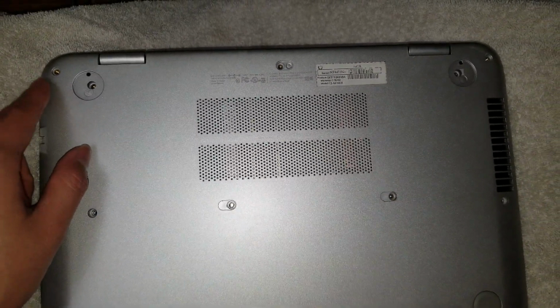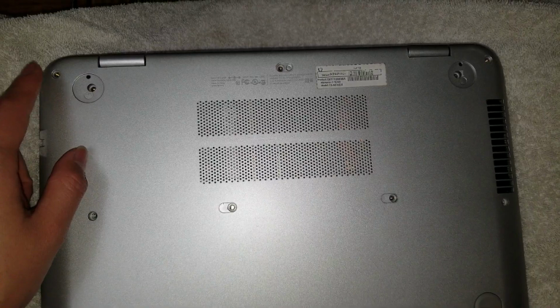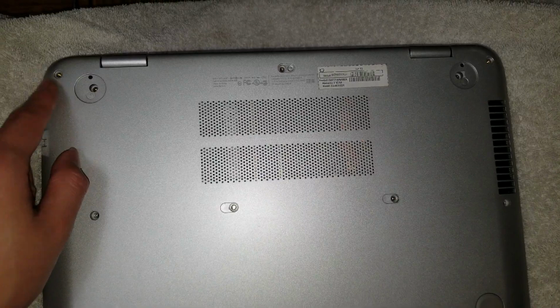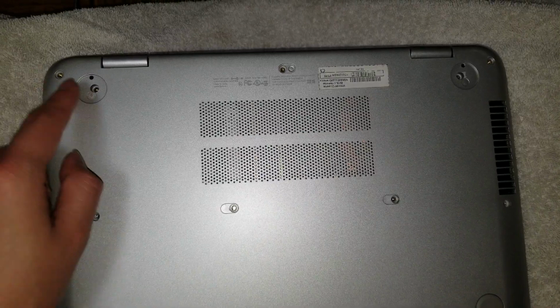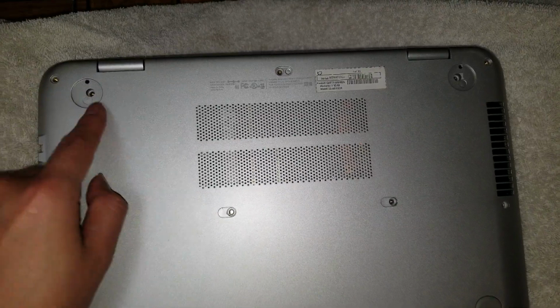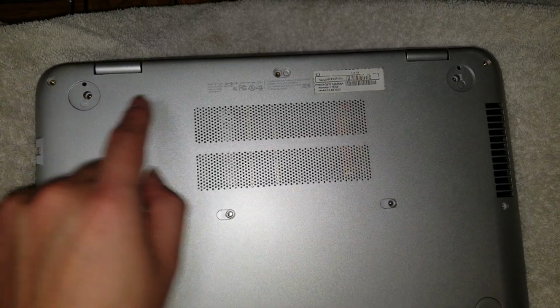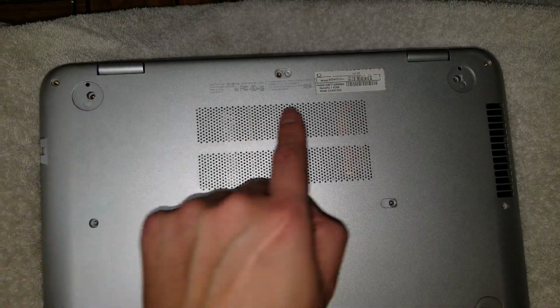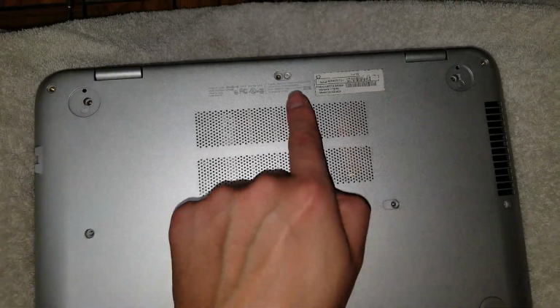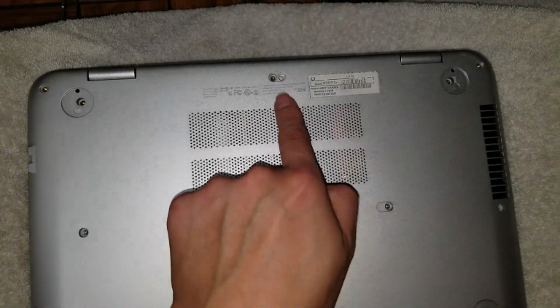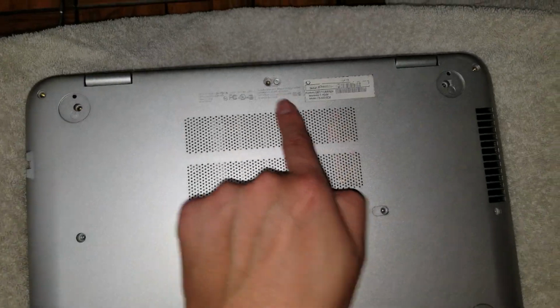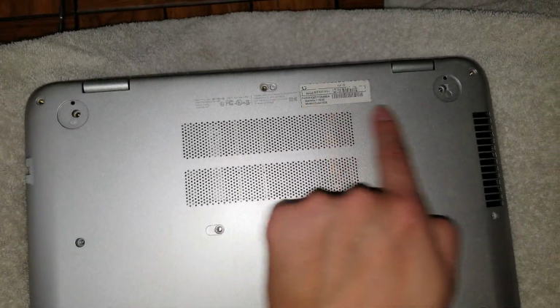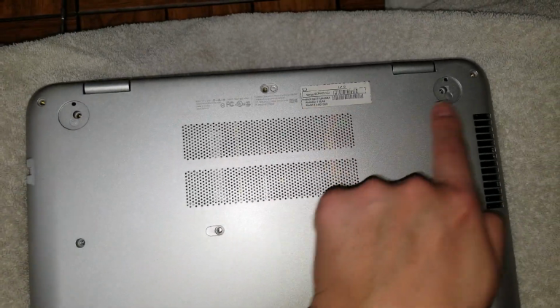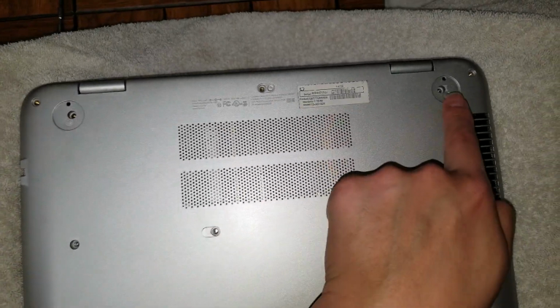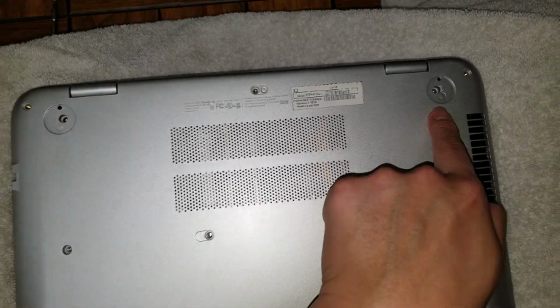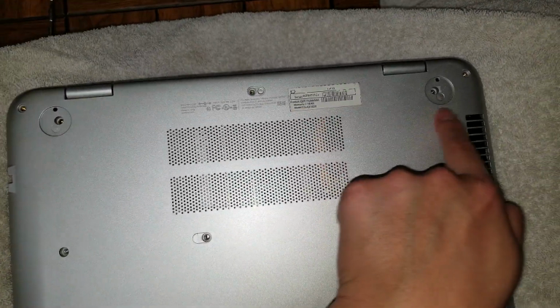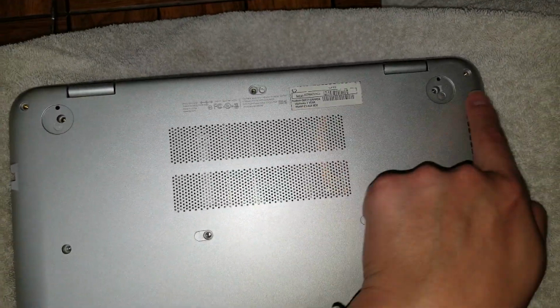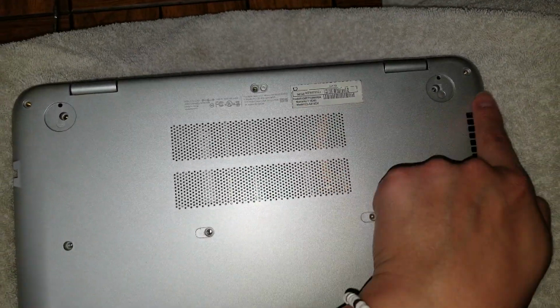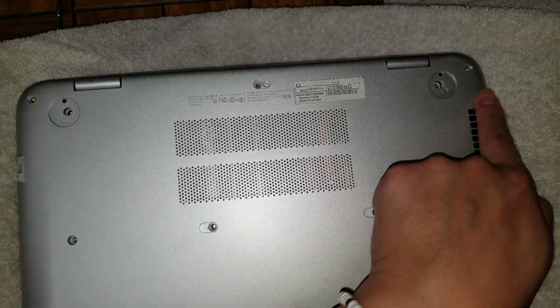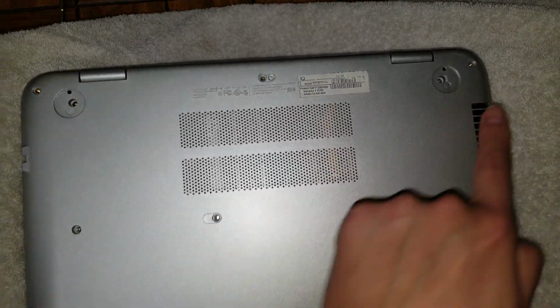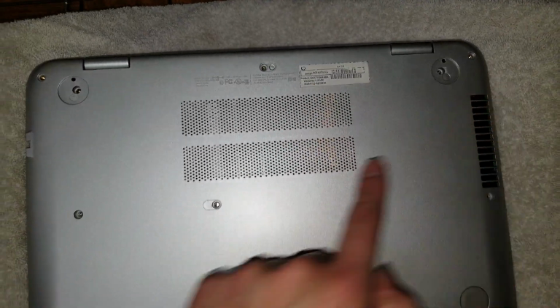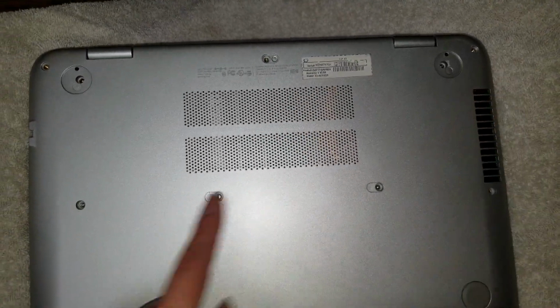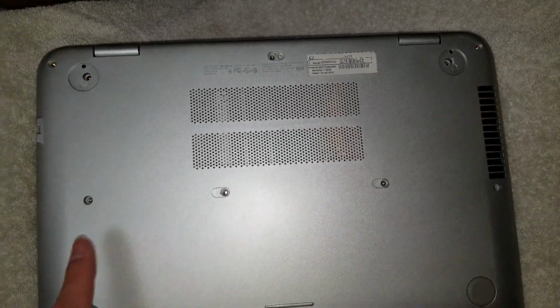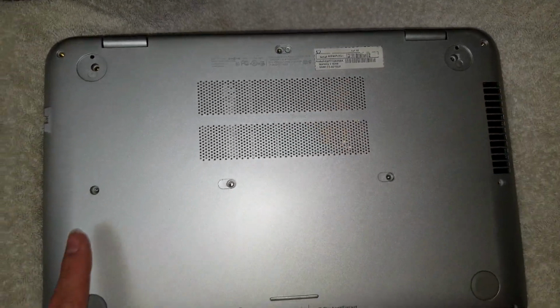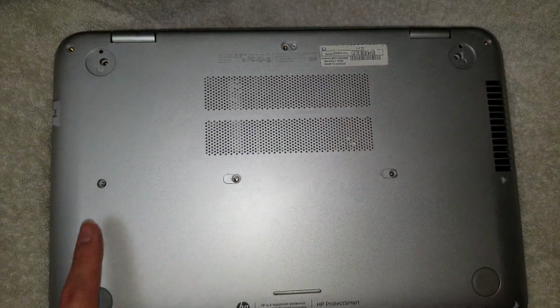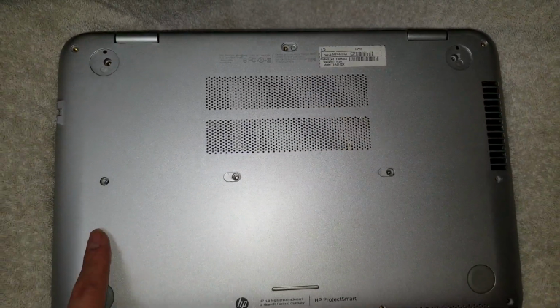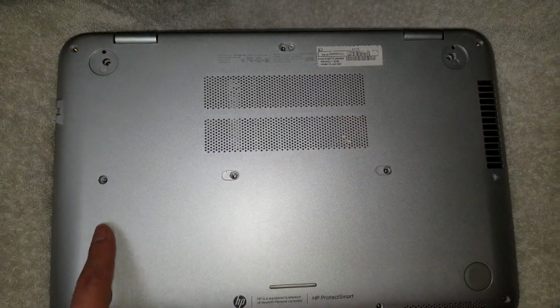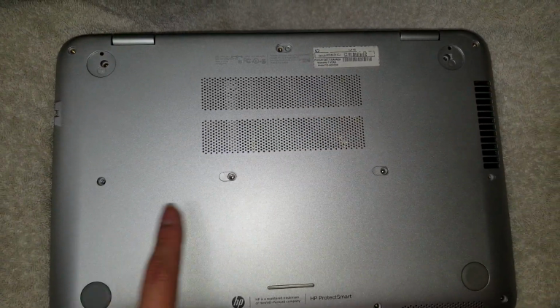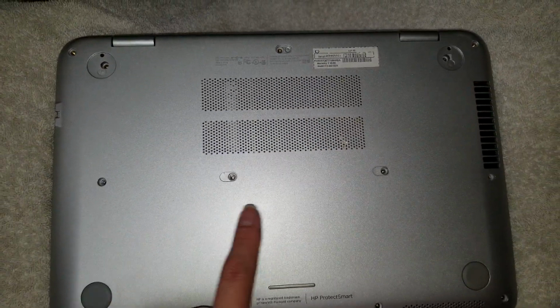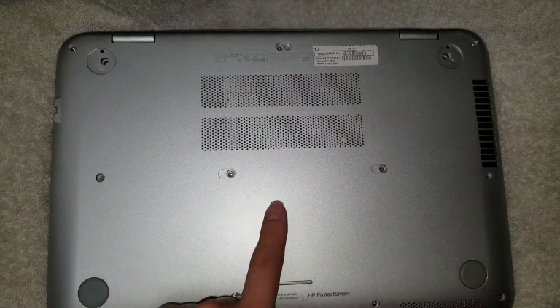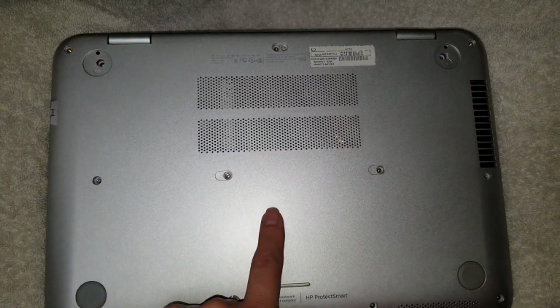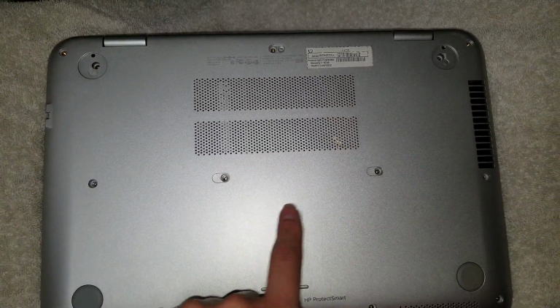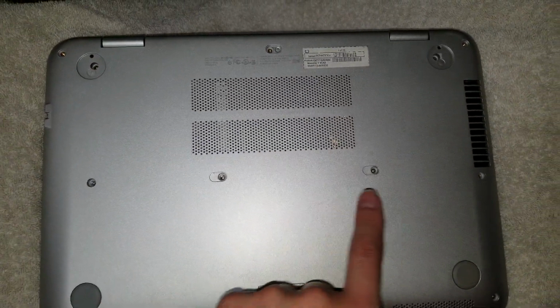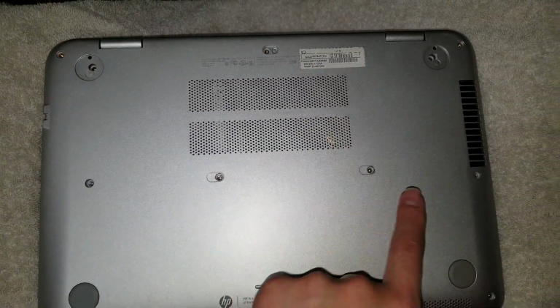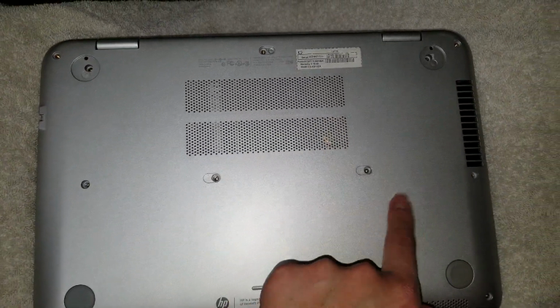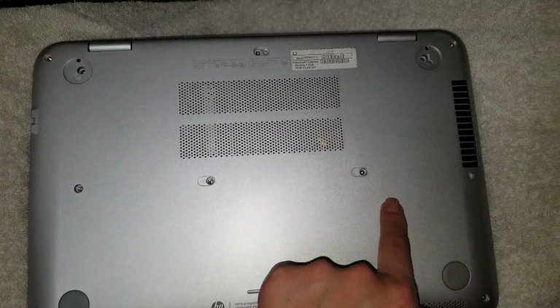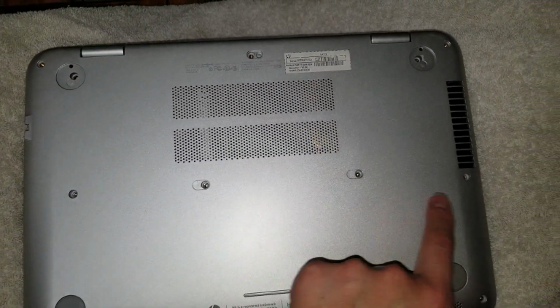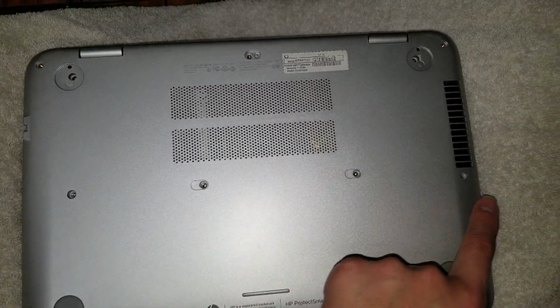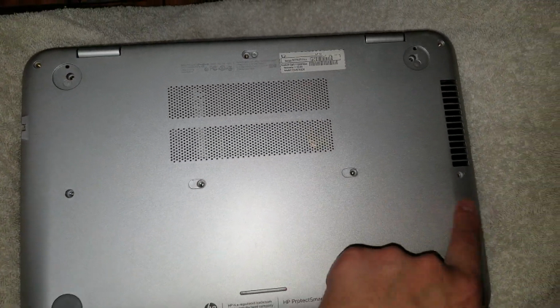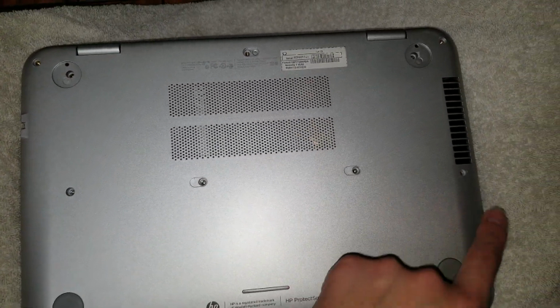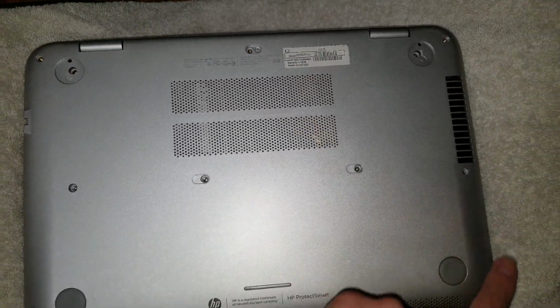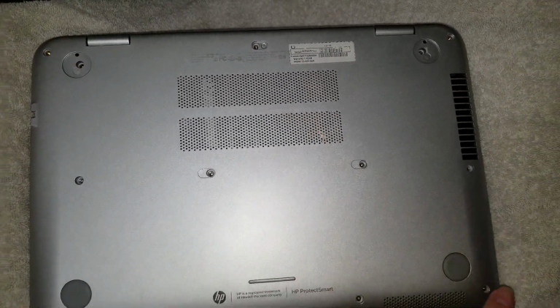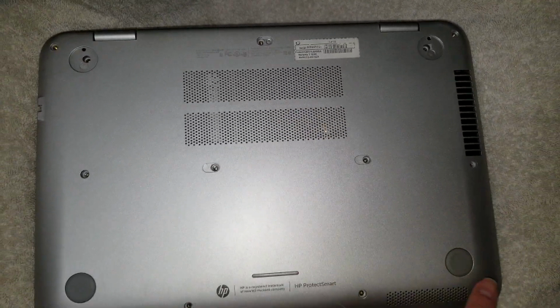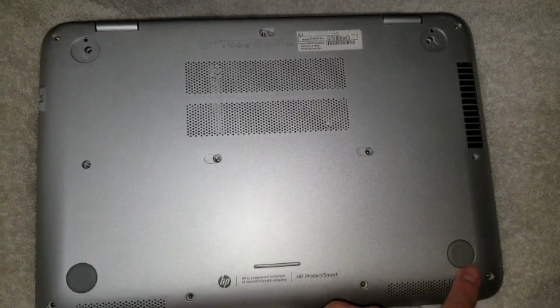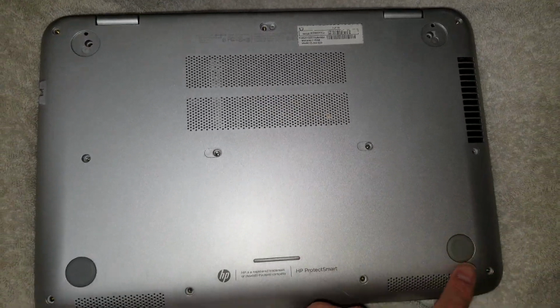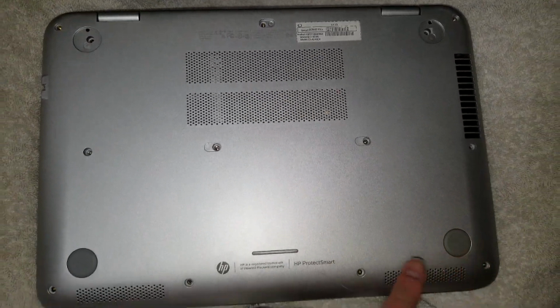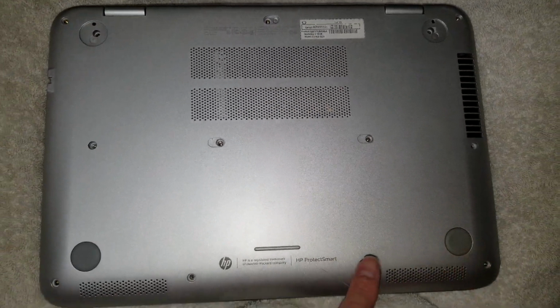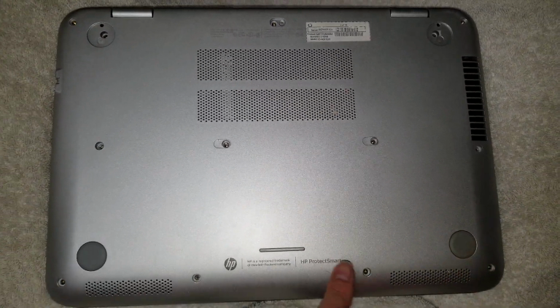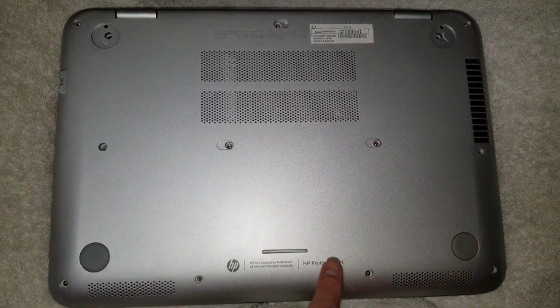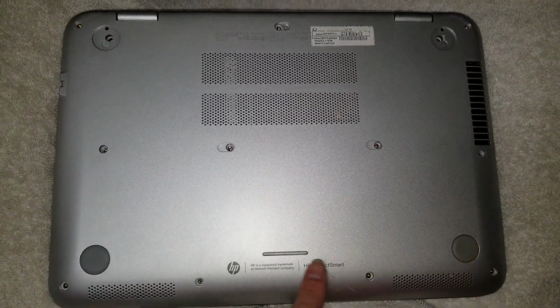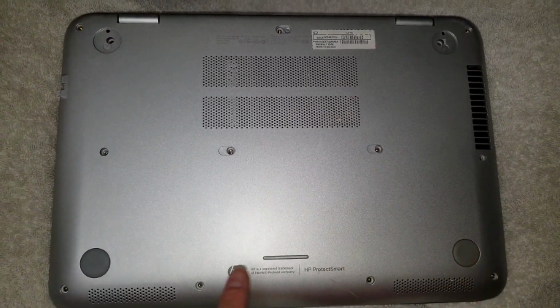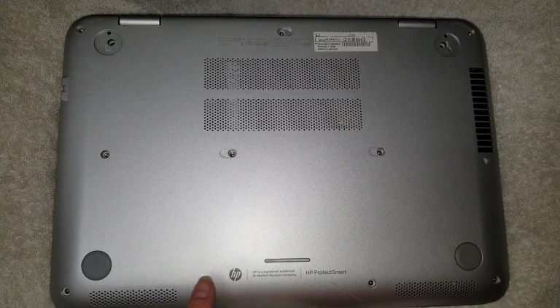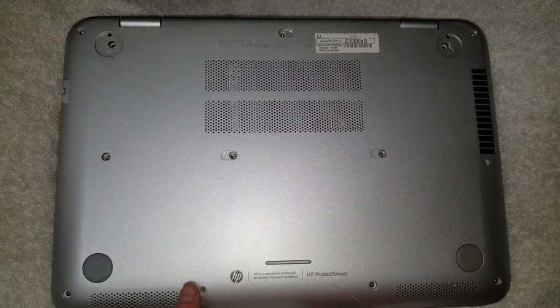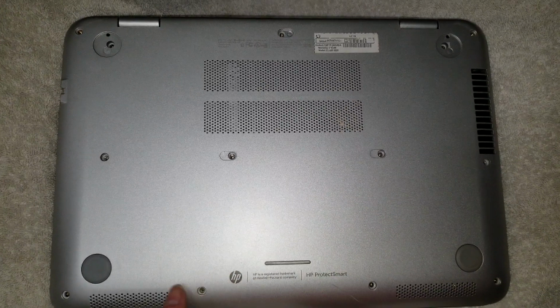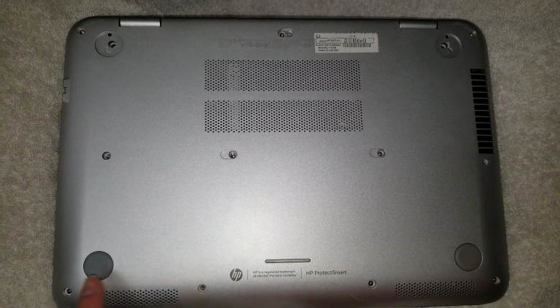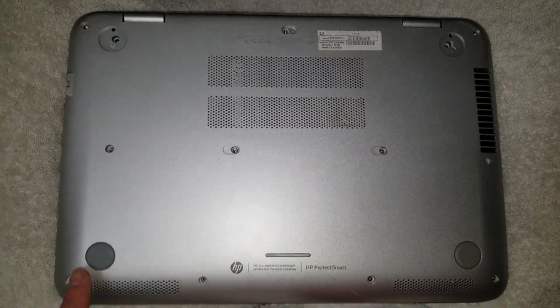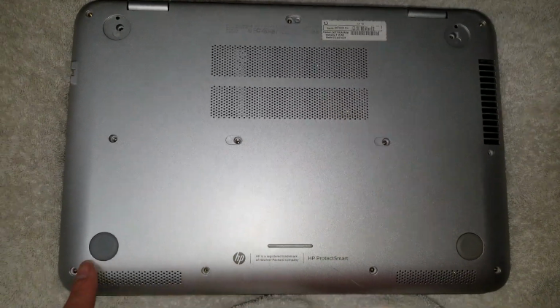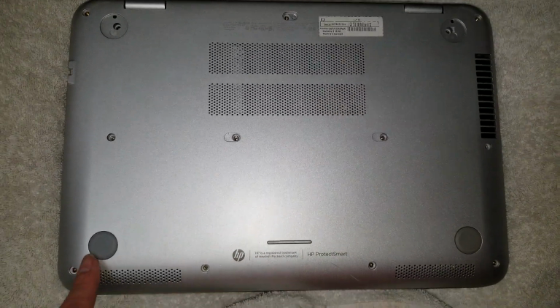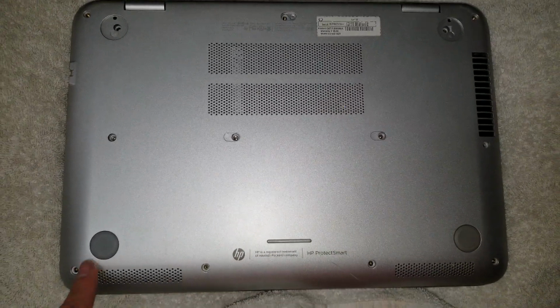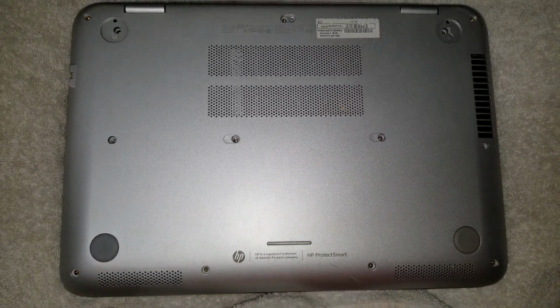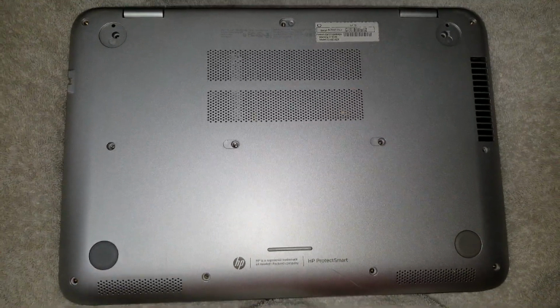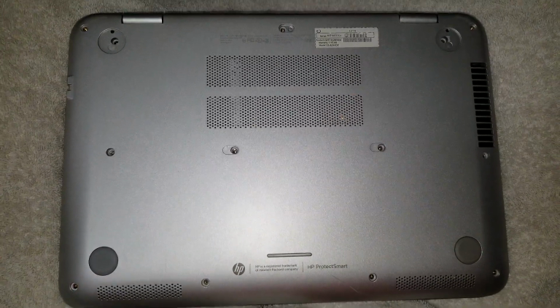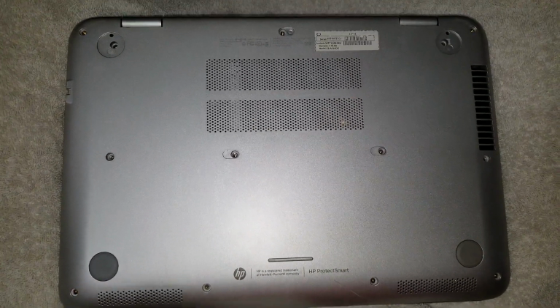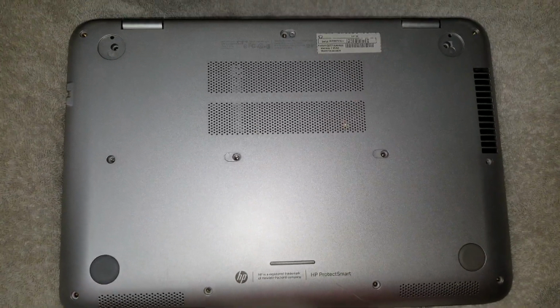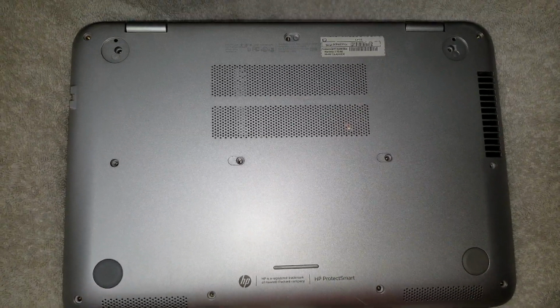Once you've removed the covers, go ahead and remove all 13 screws from the bottom of the laptop.